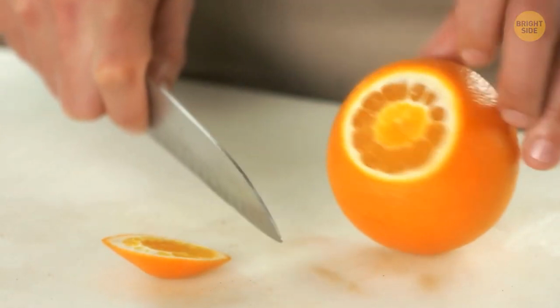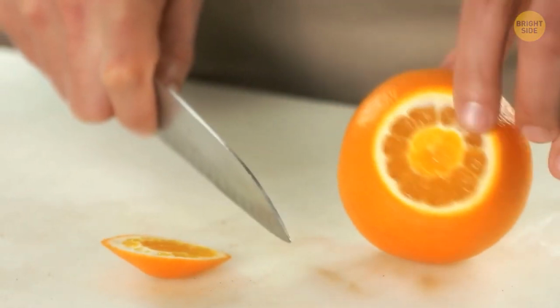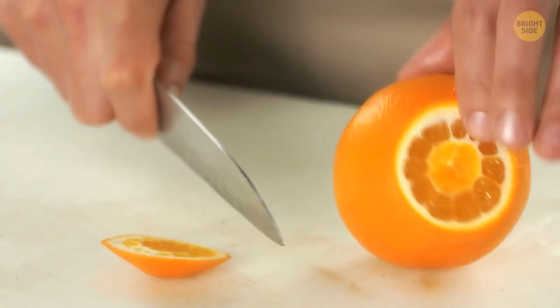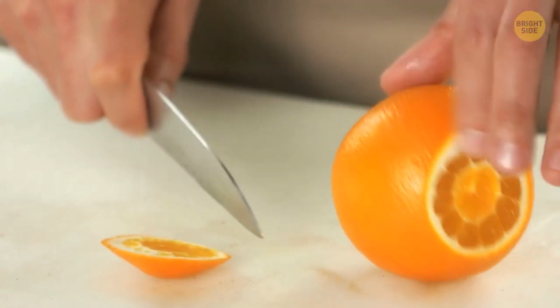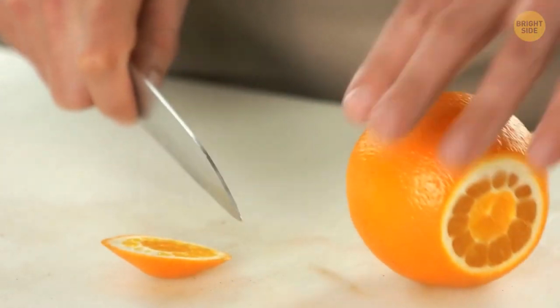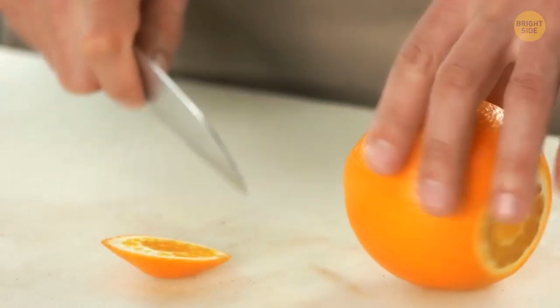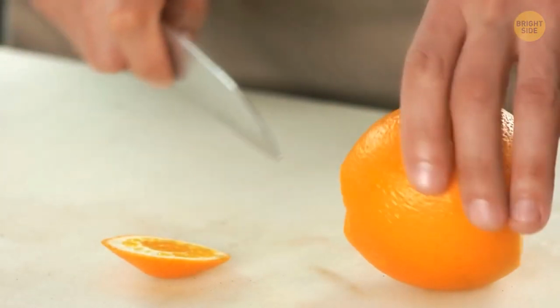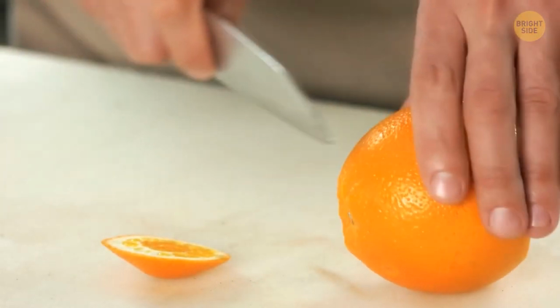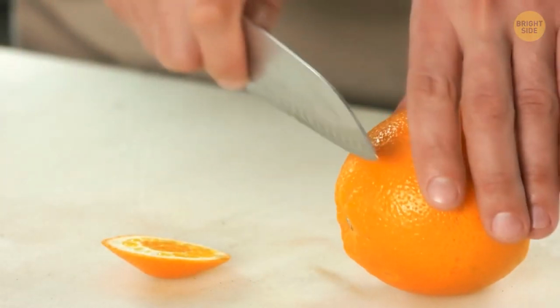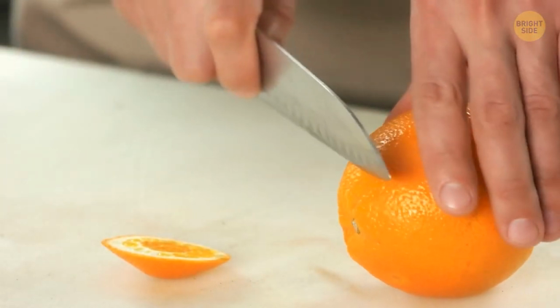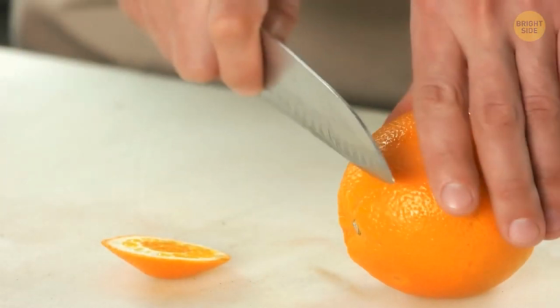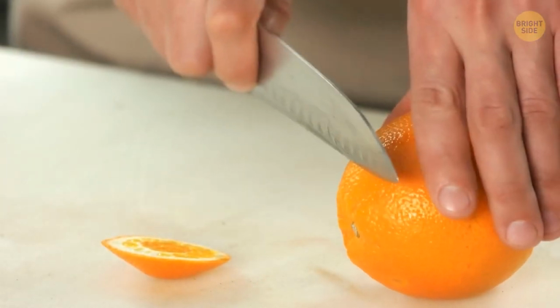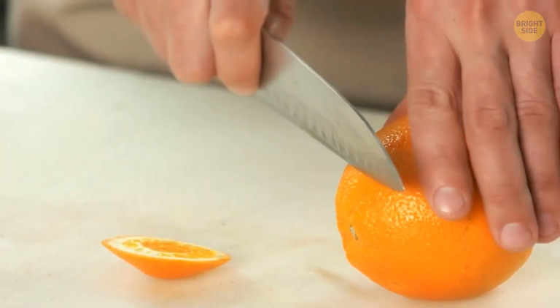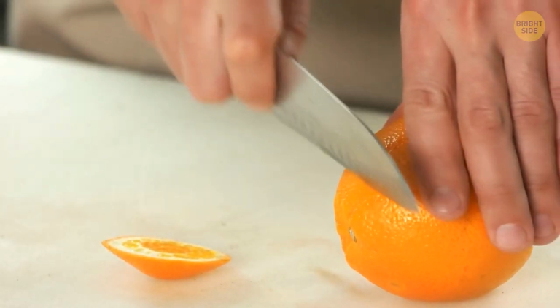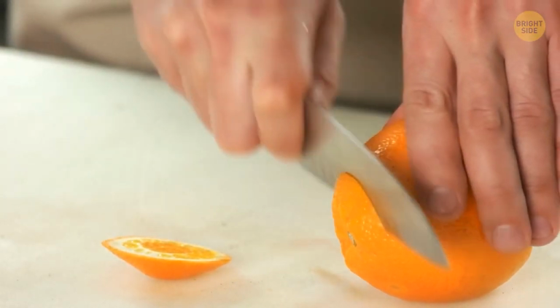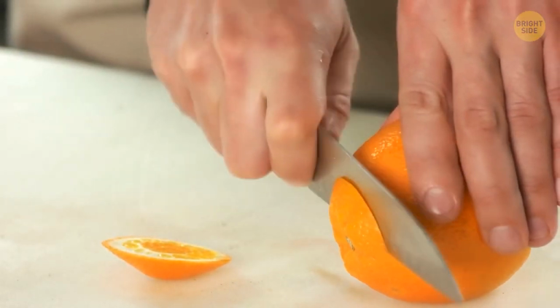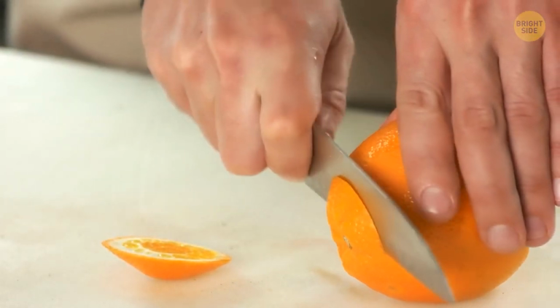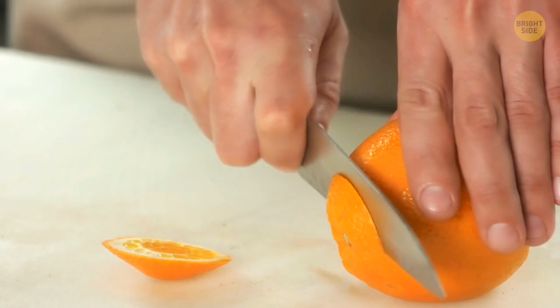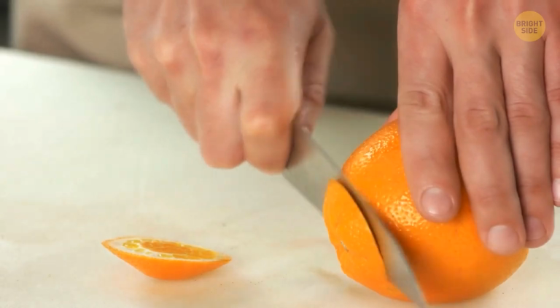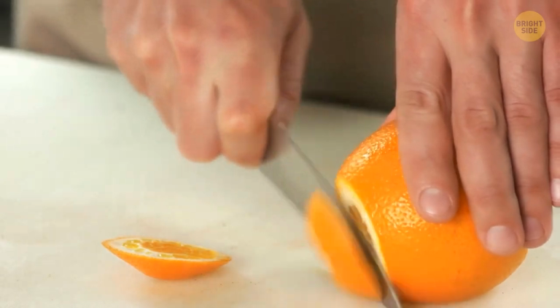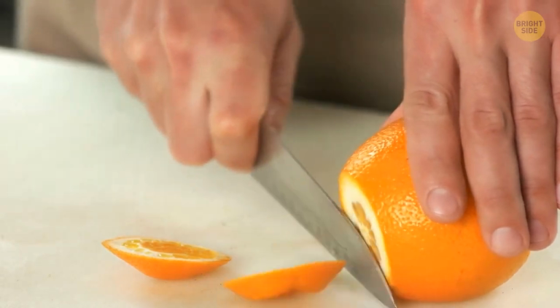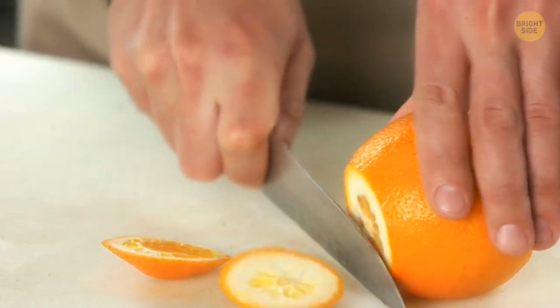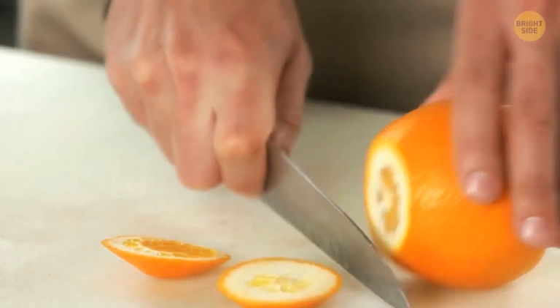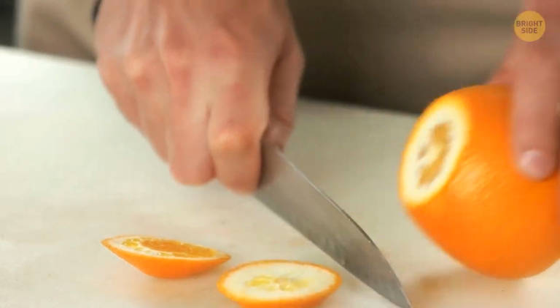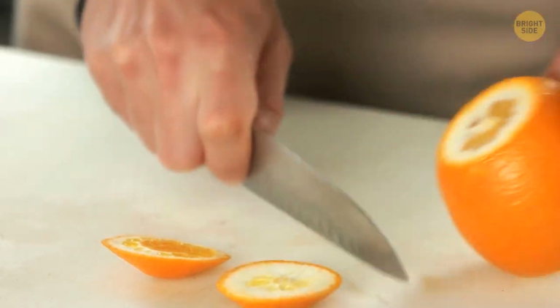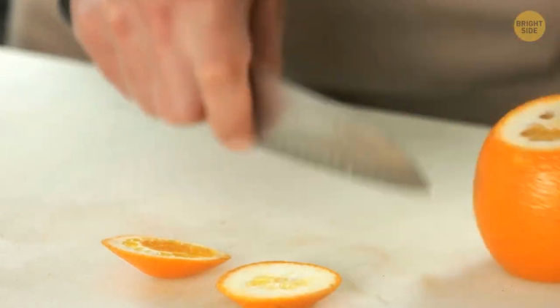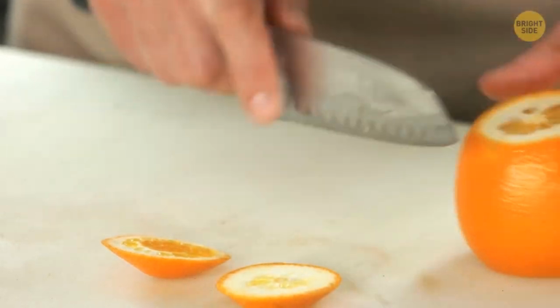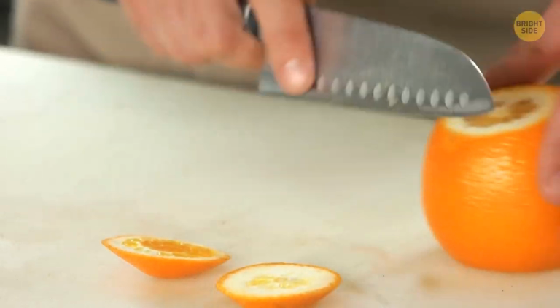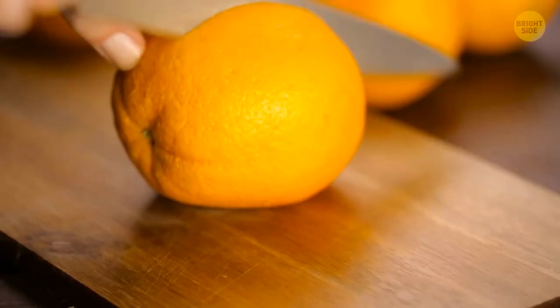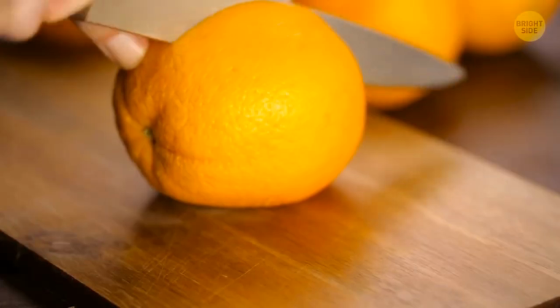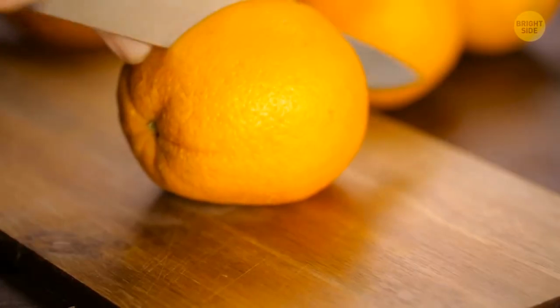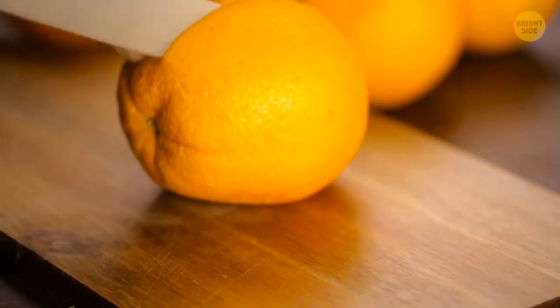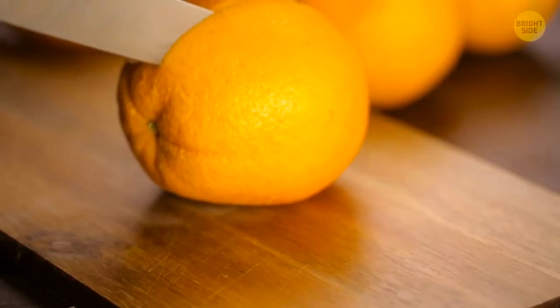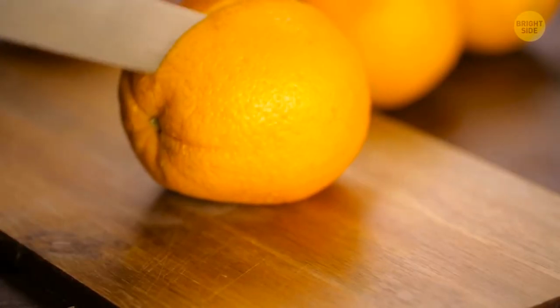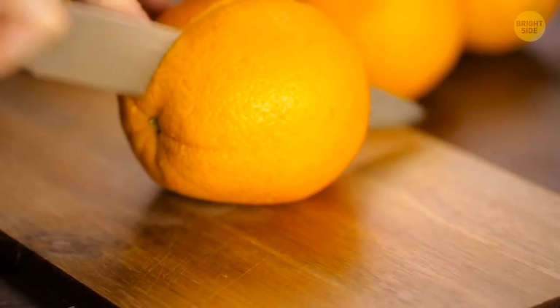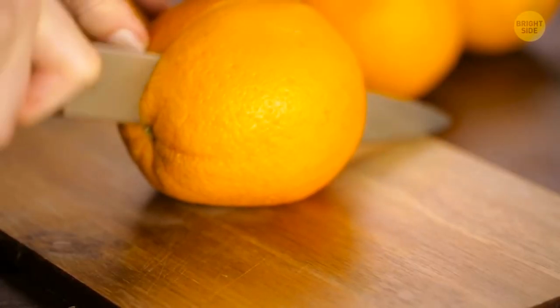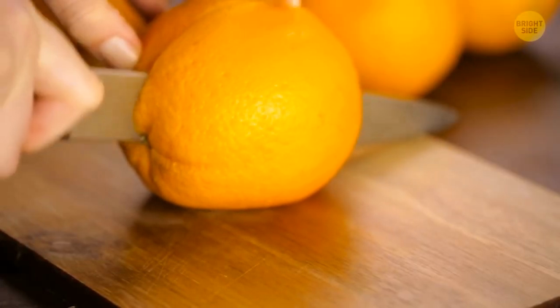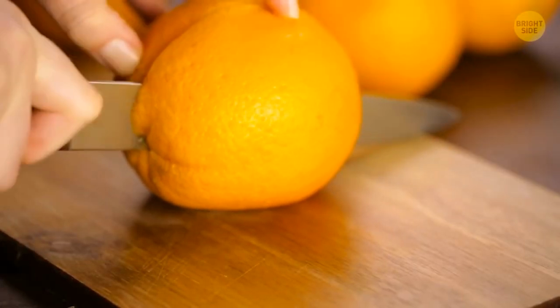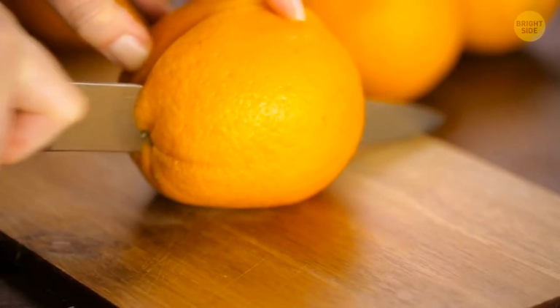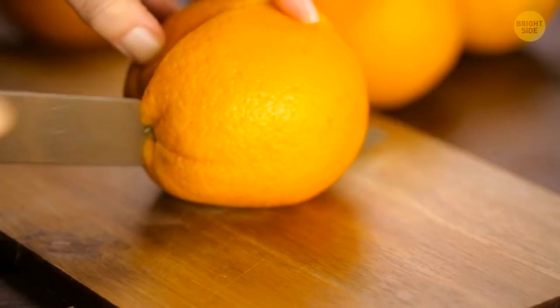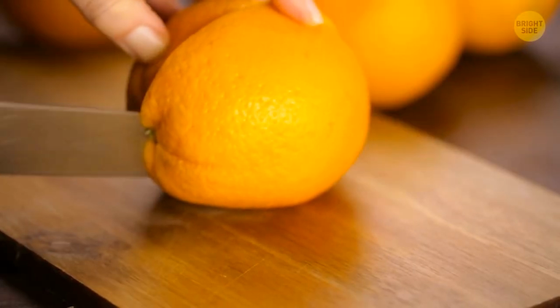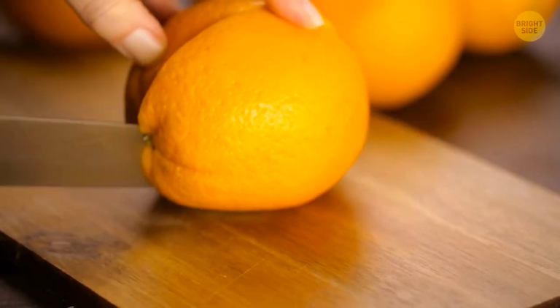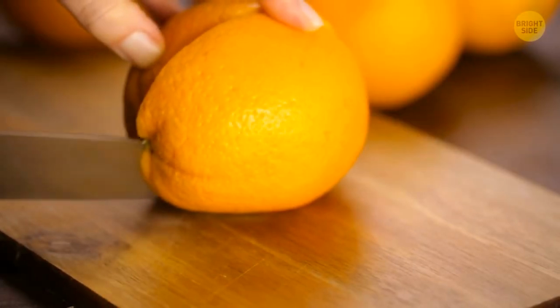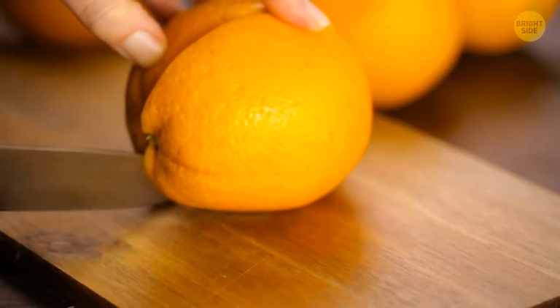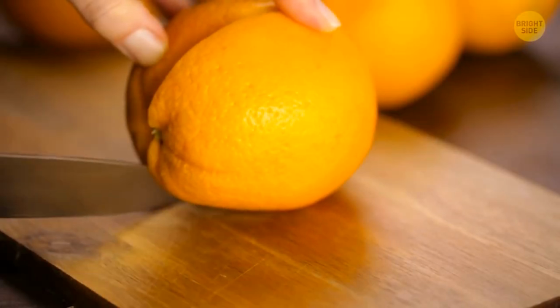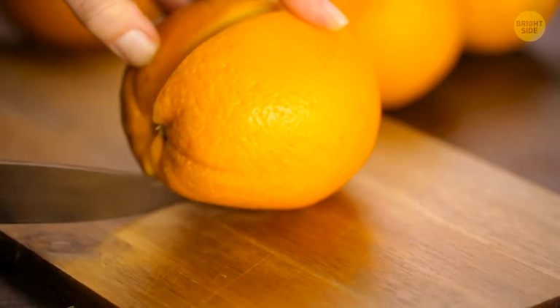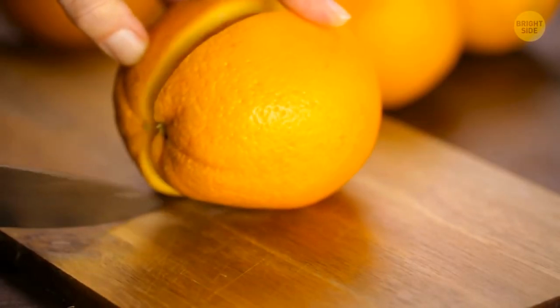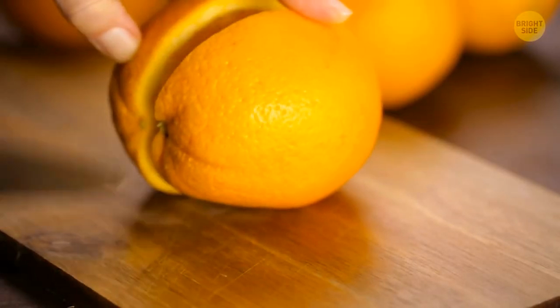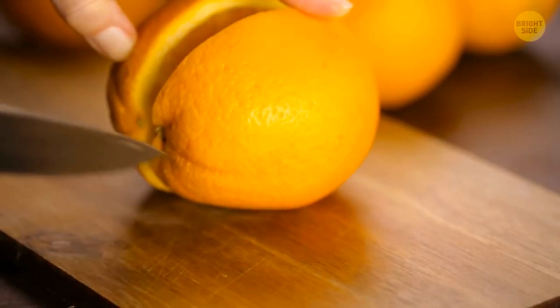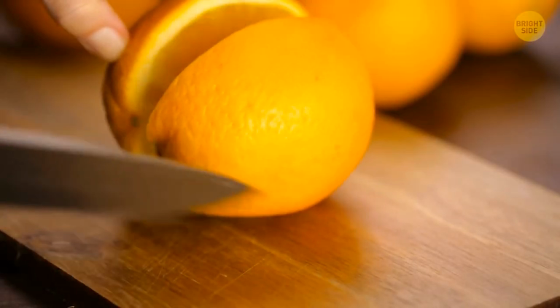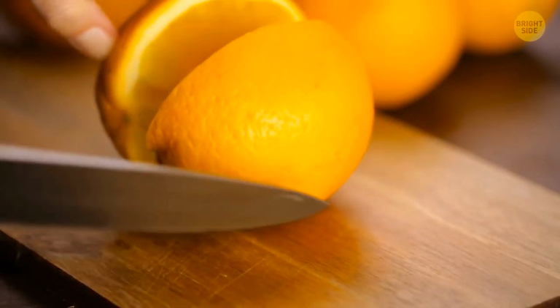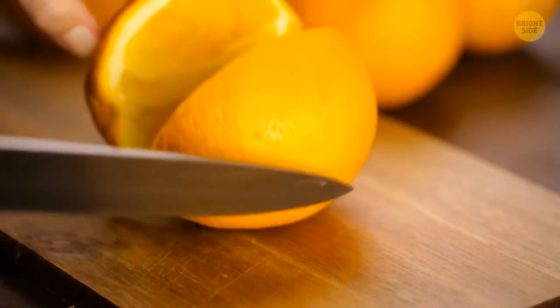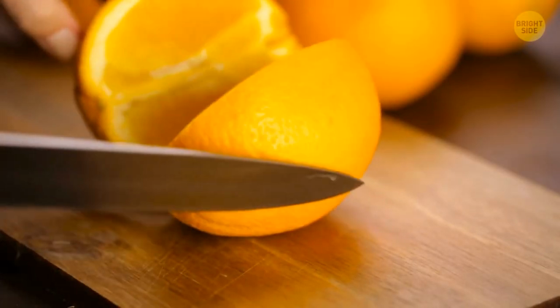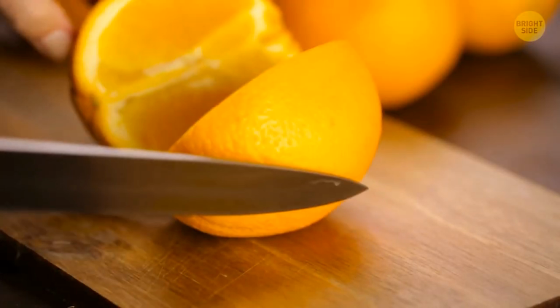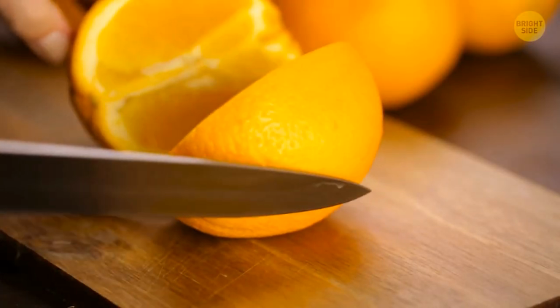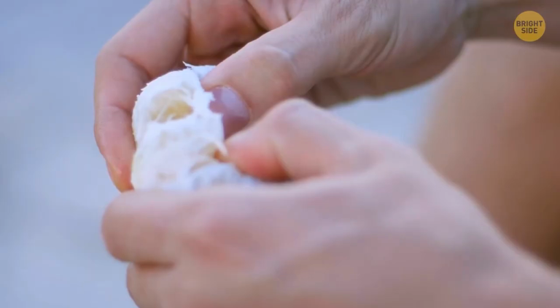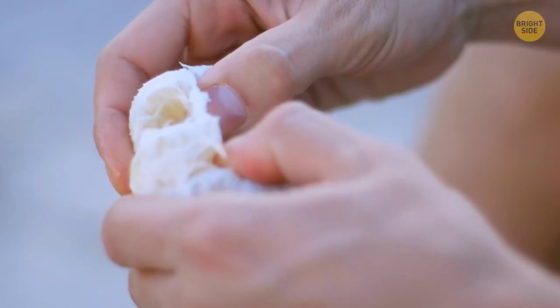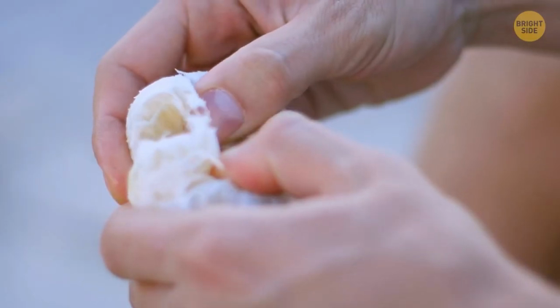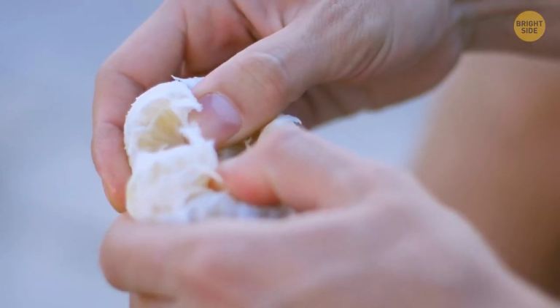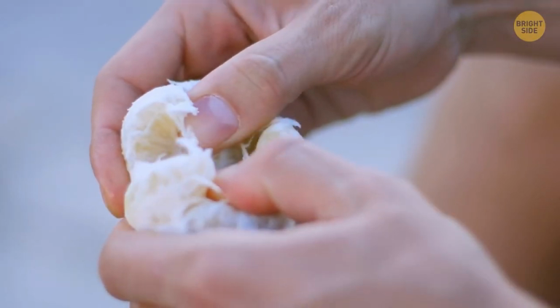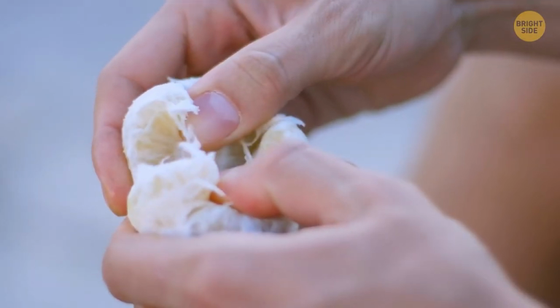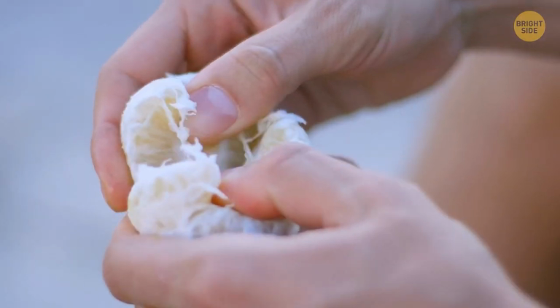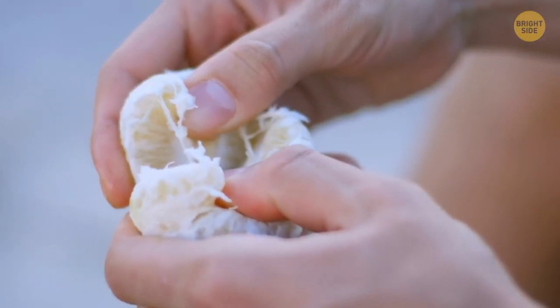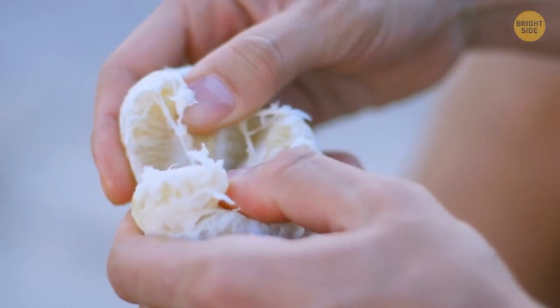An easy way to peel an orange is to cut off the top and end of the orange, then cut it in the center to the middle, and unroll the fruit.